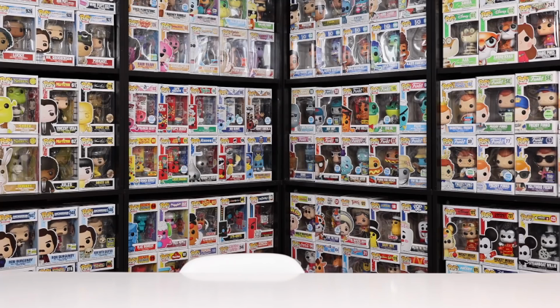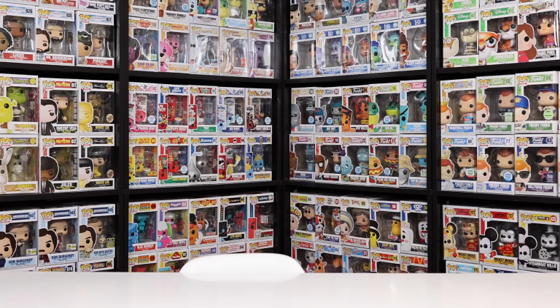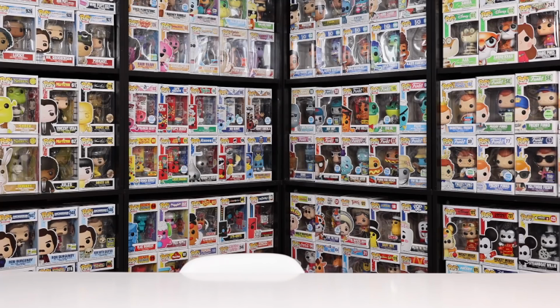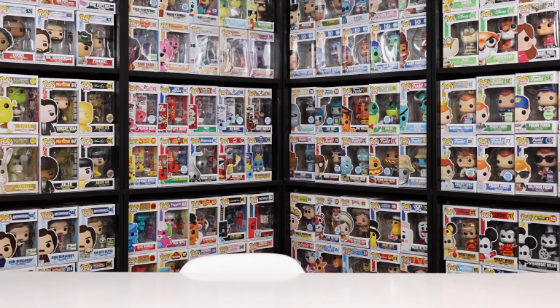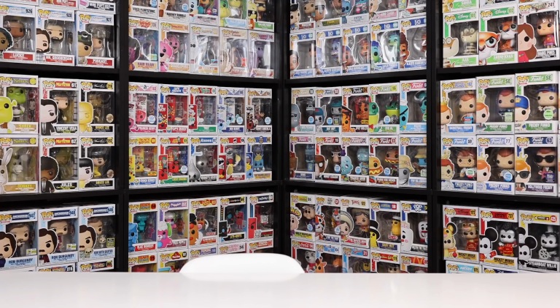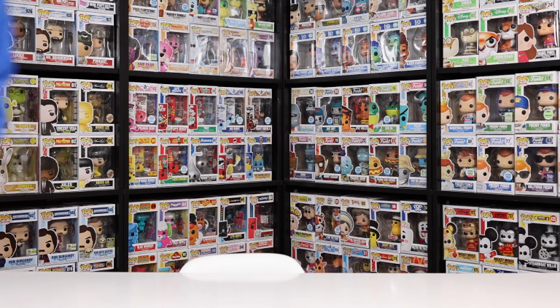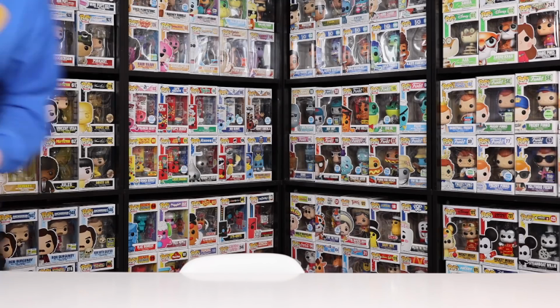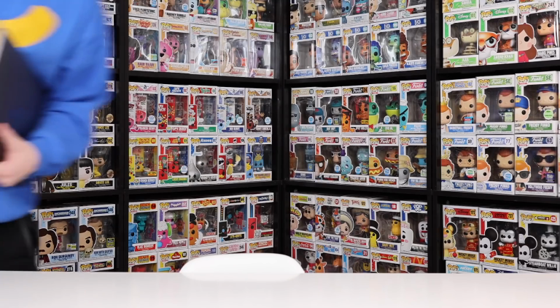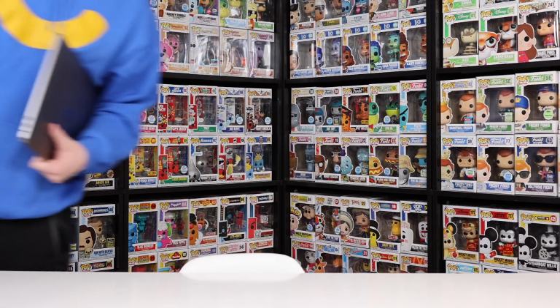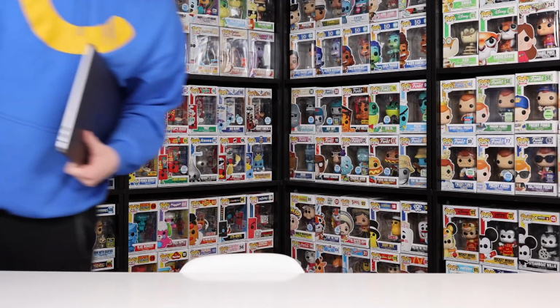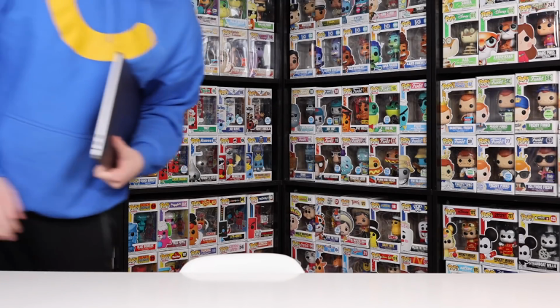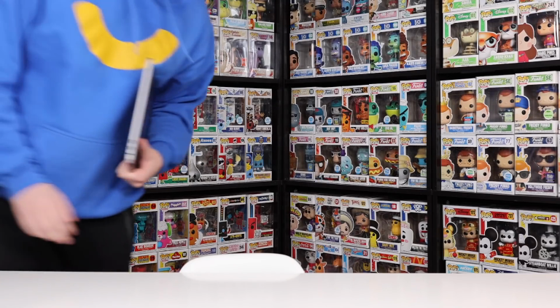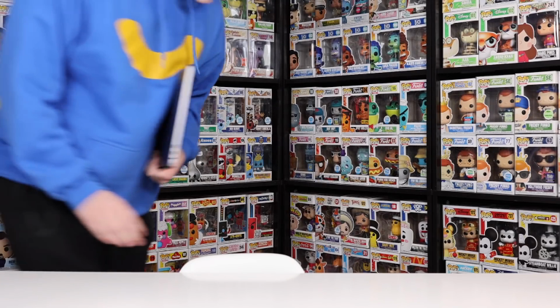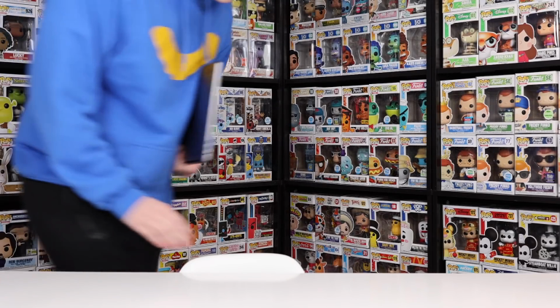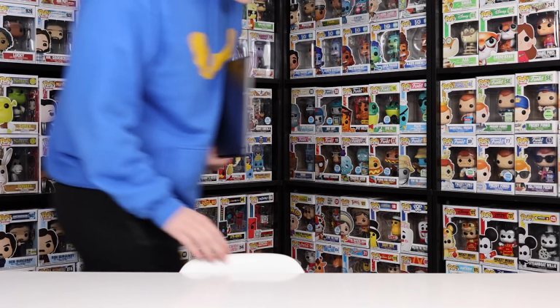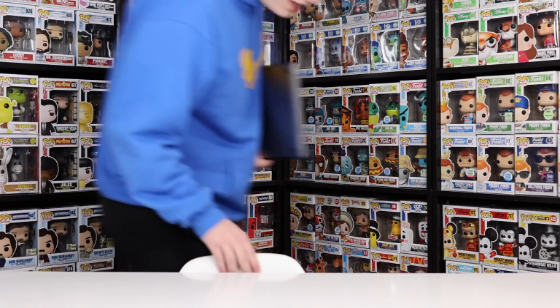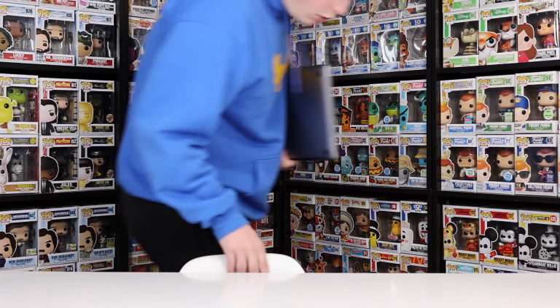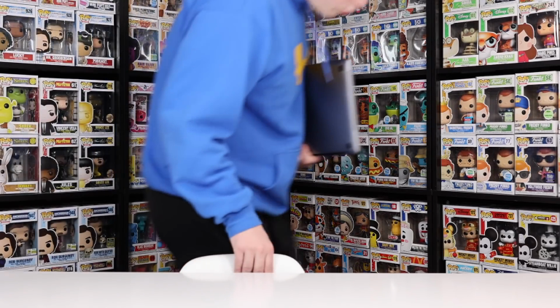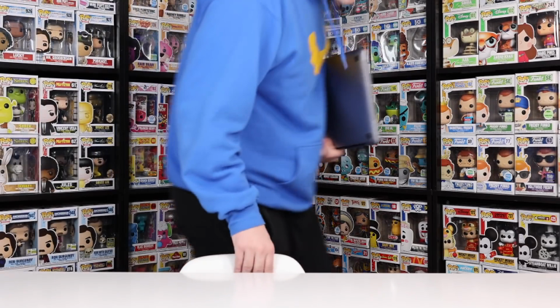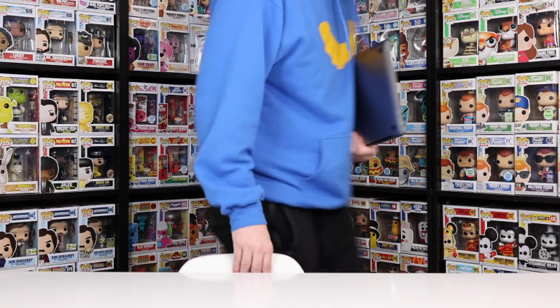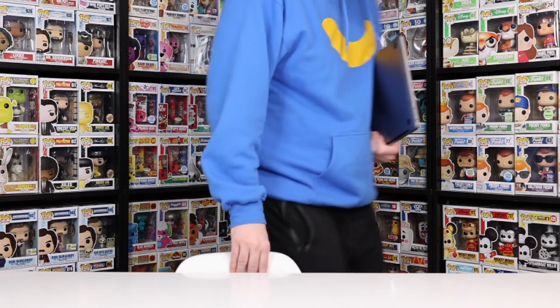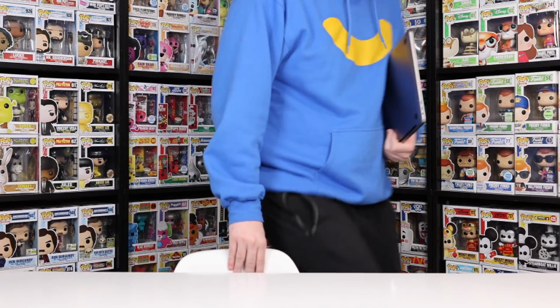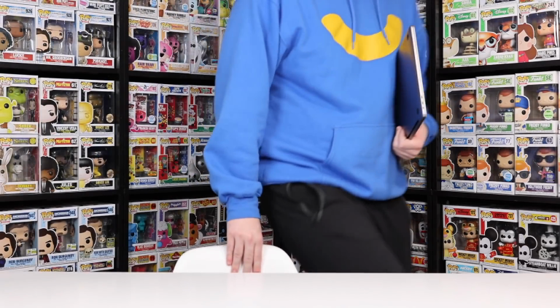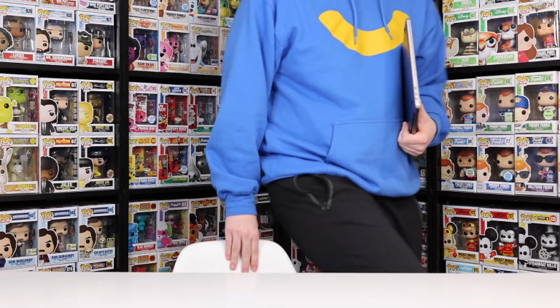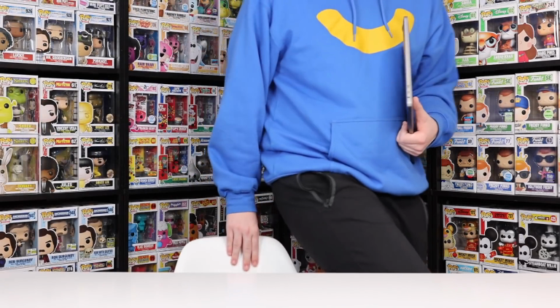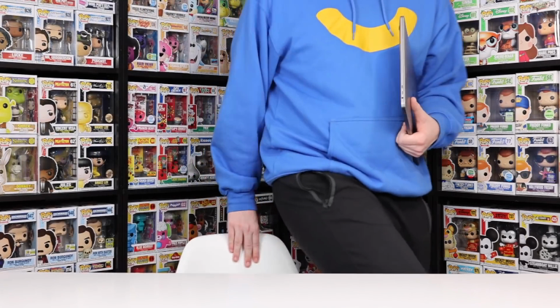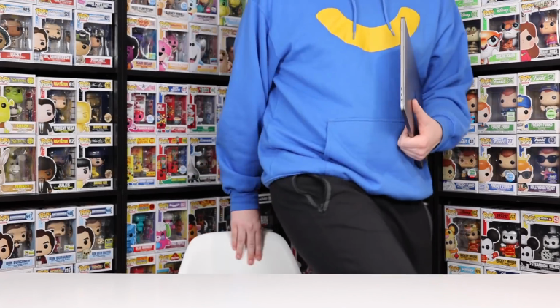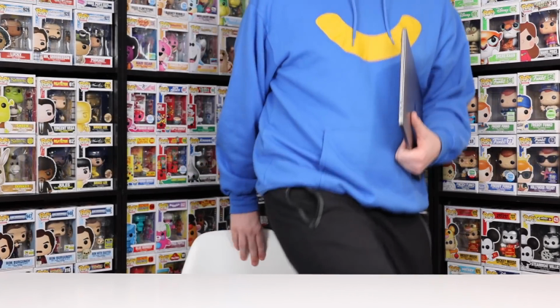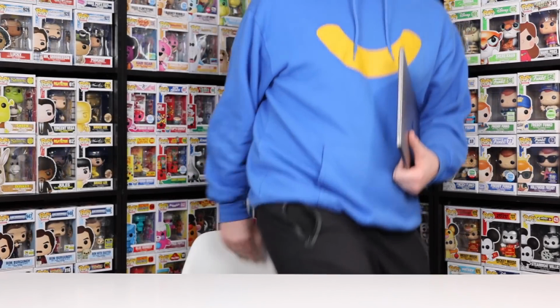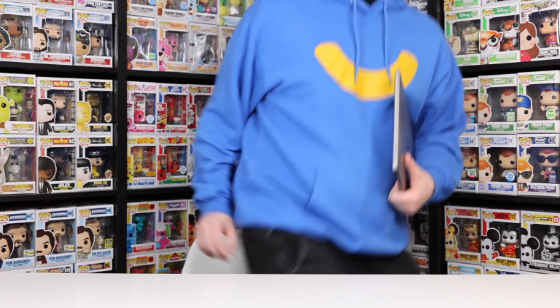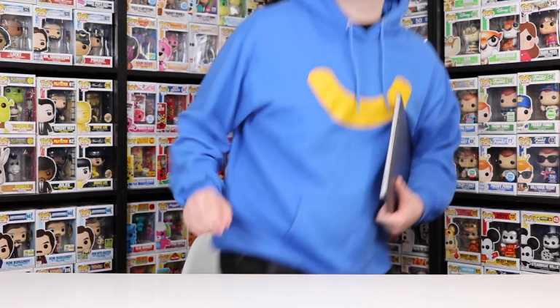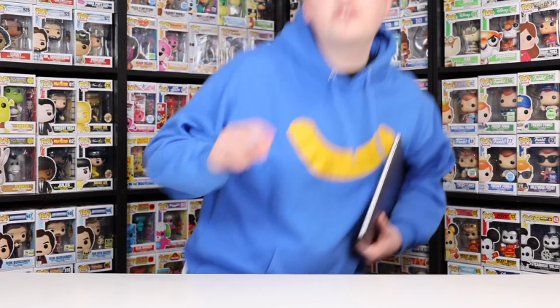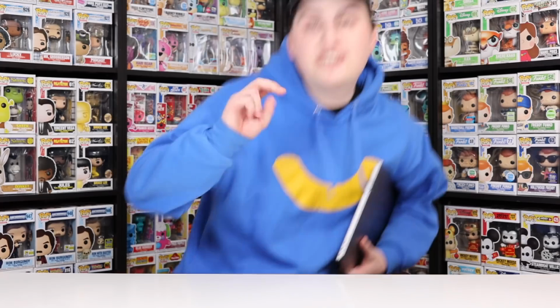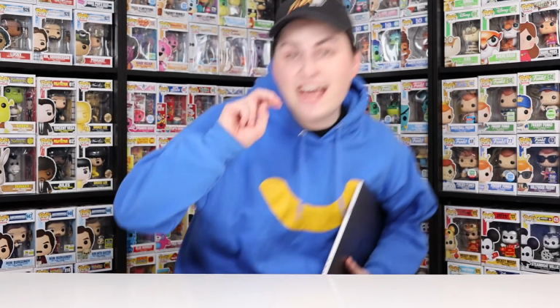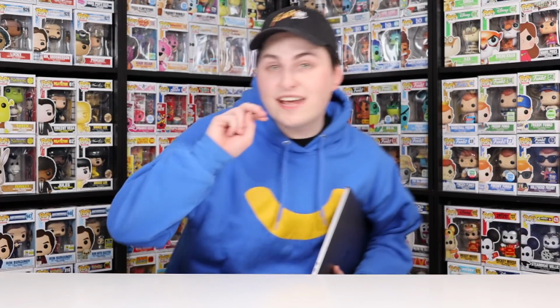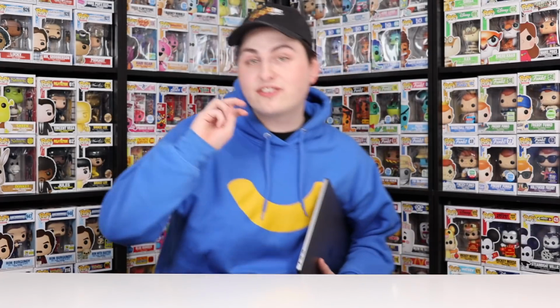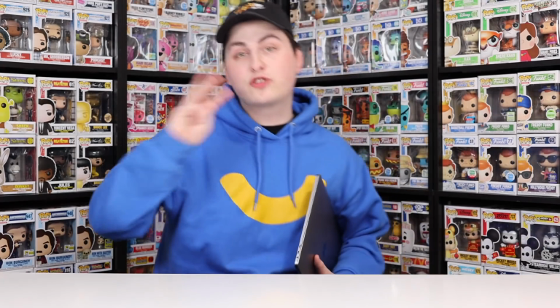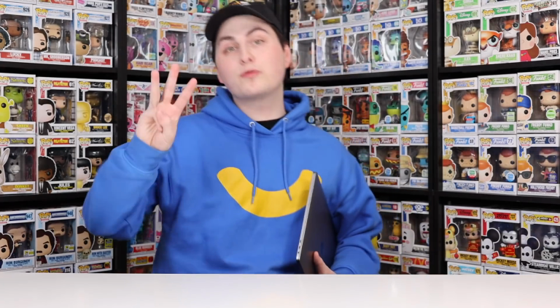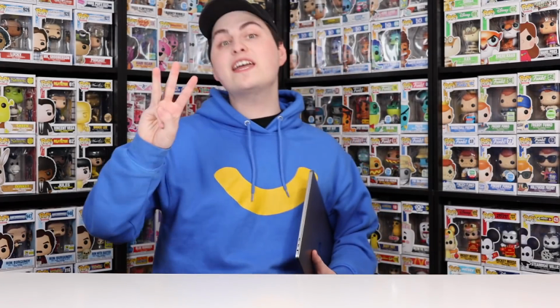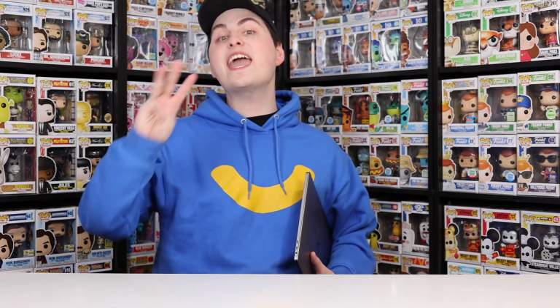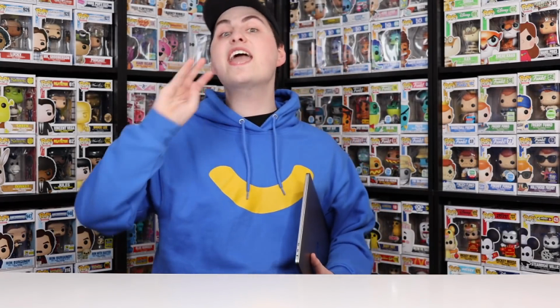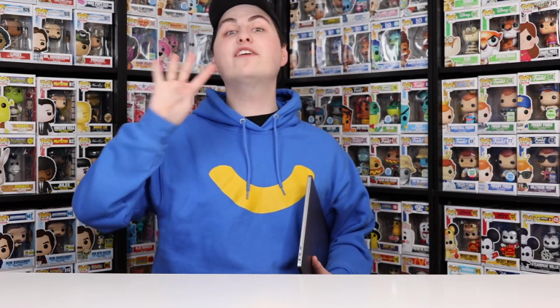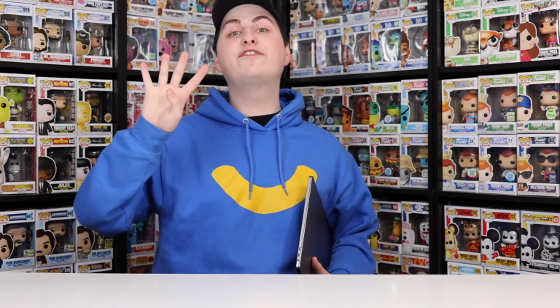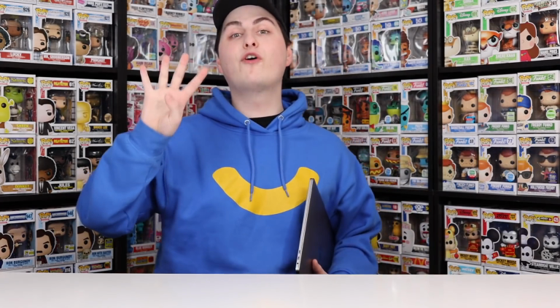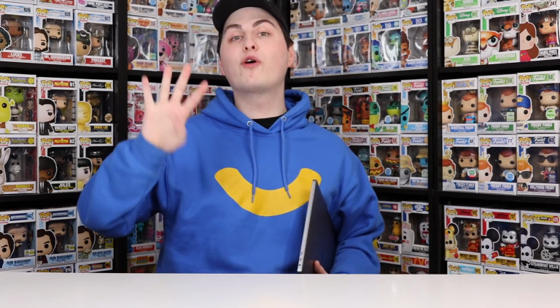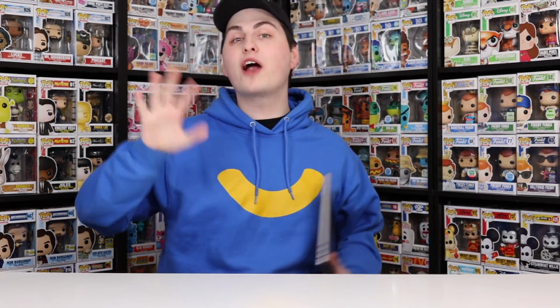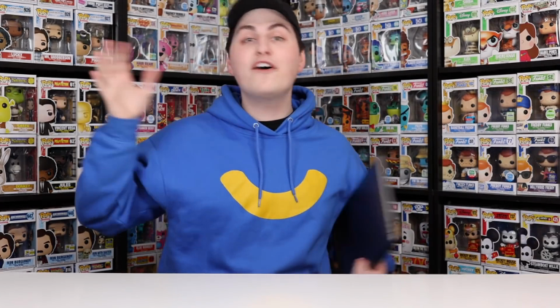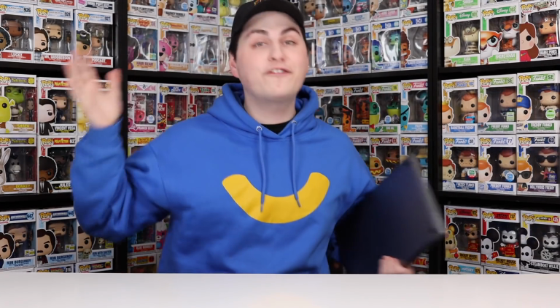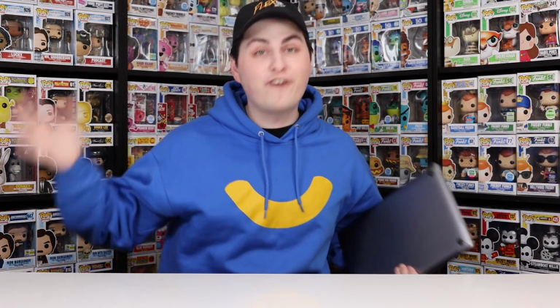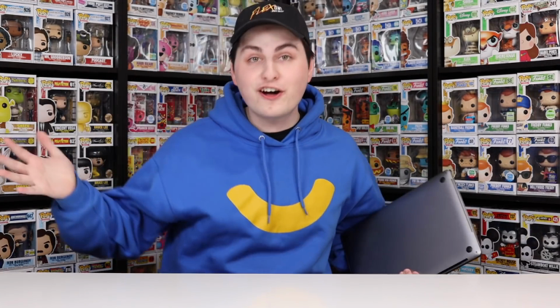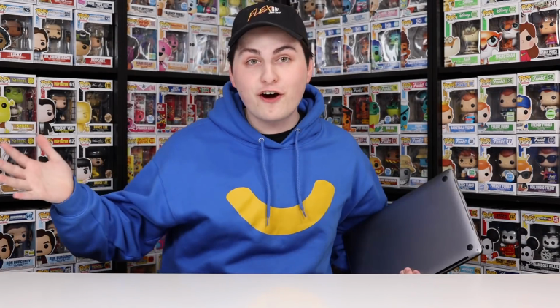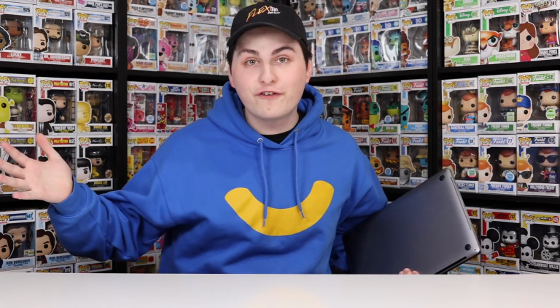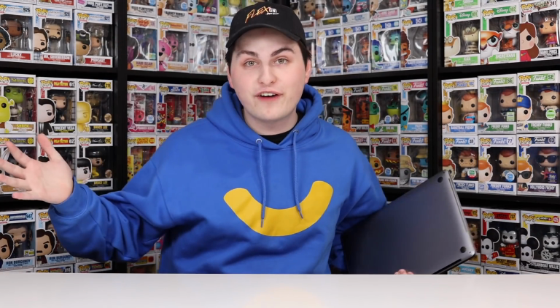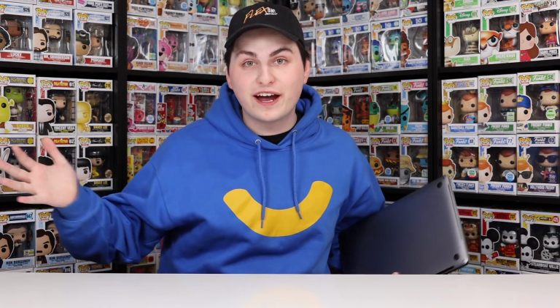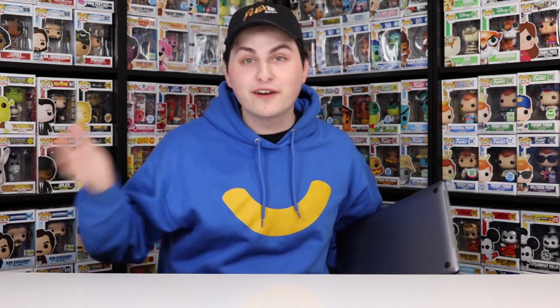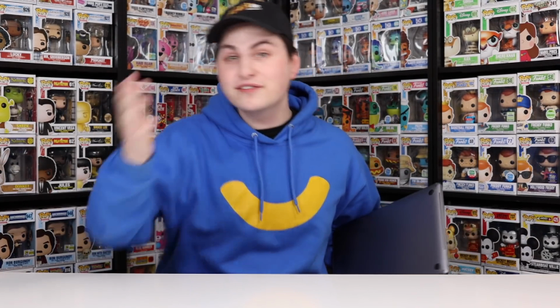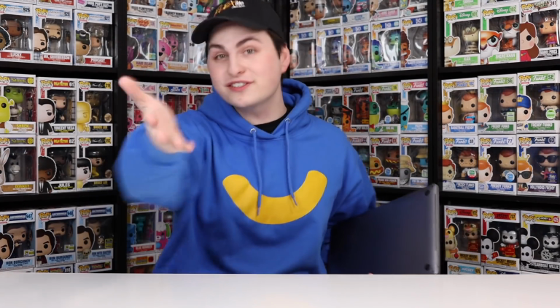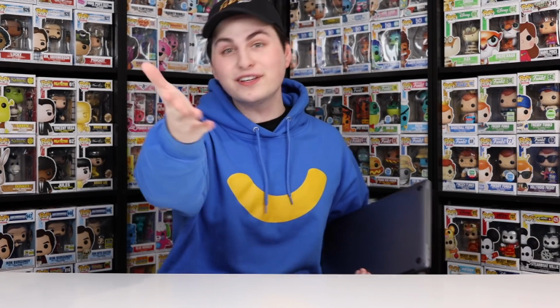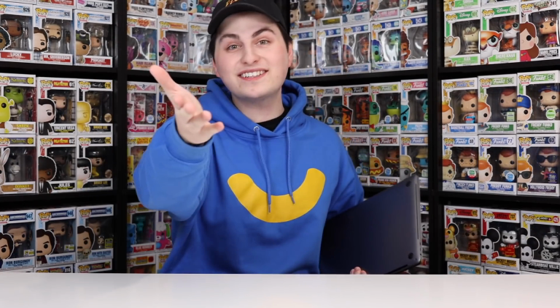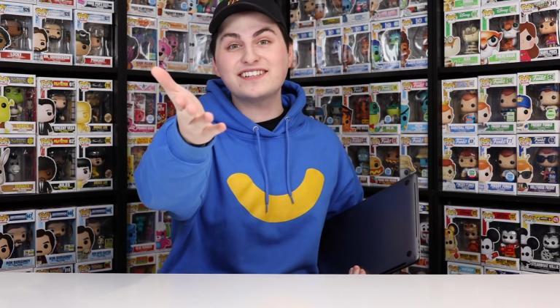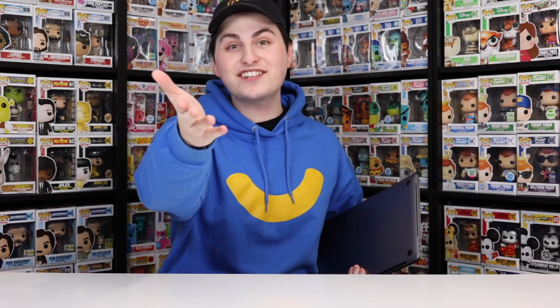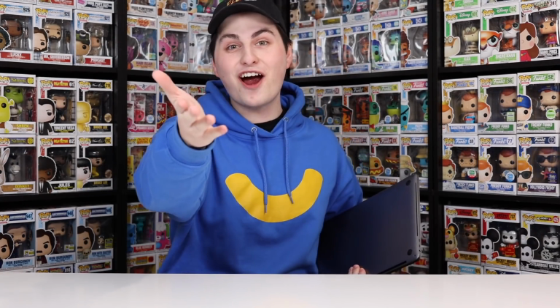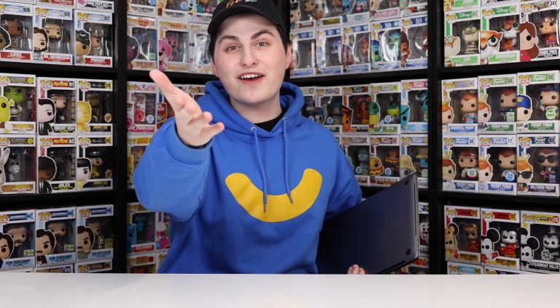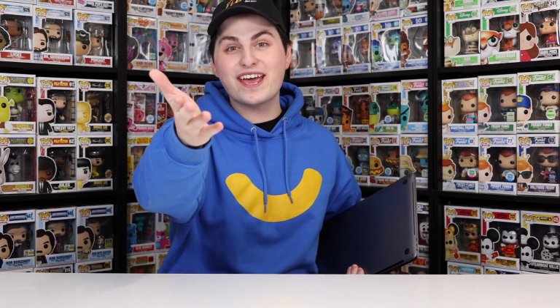Hey guys, Top Ops here, and in today's video we are going to be checking out both days three and four of Funko Fair. So let's get started!